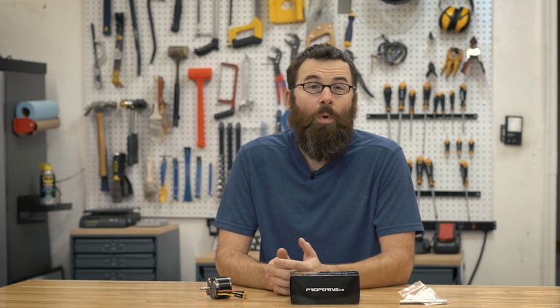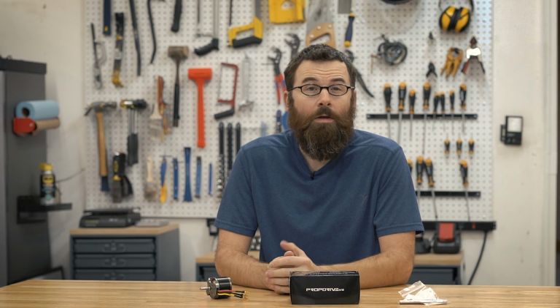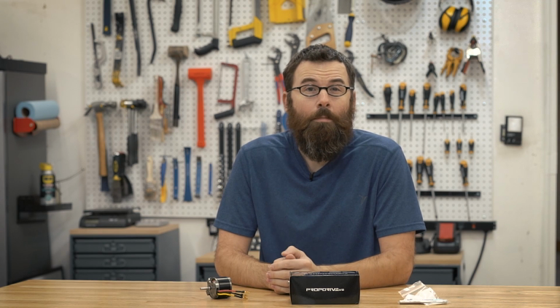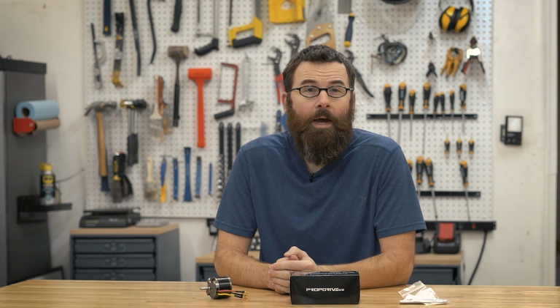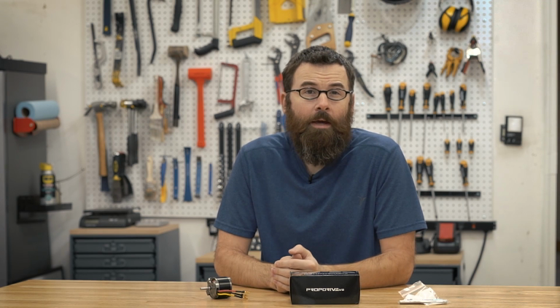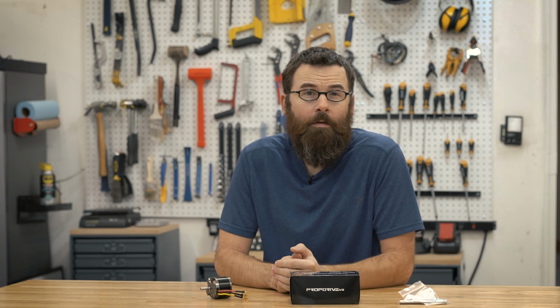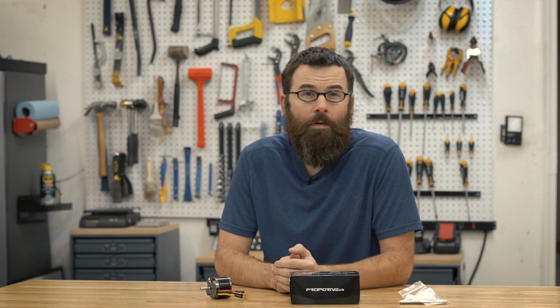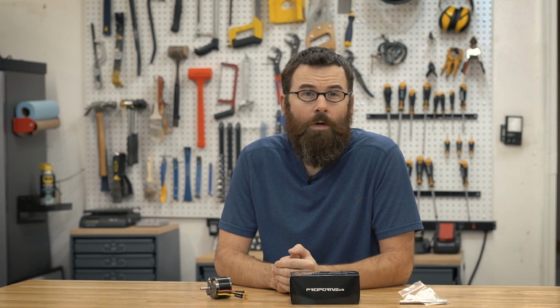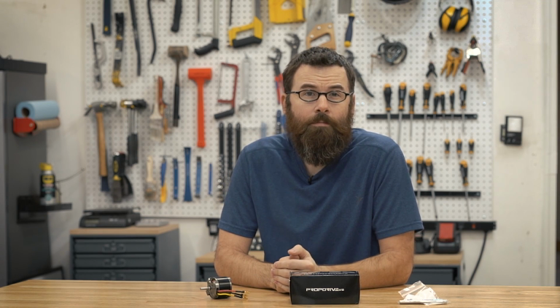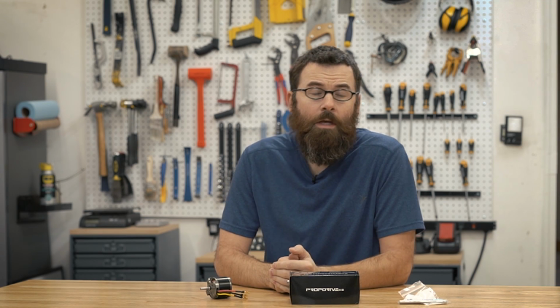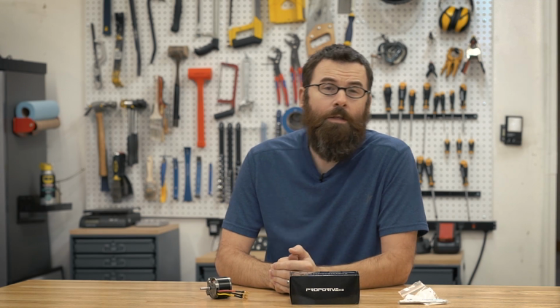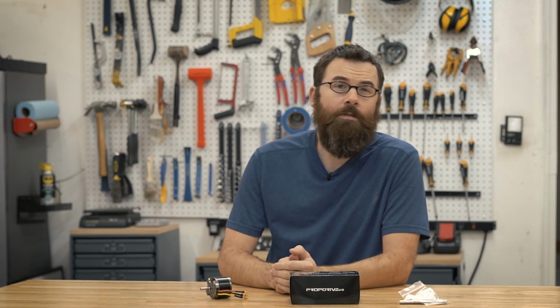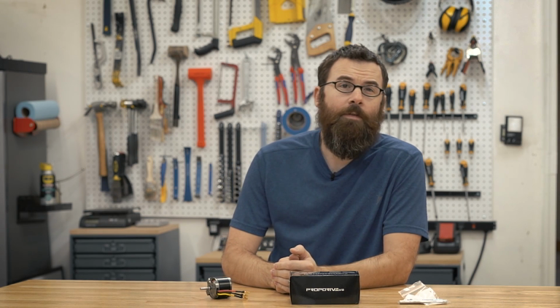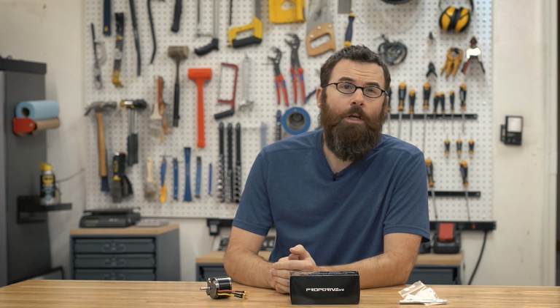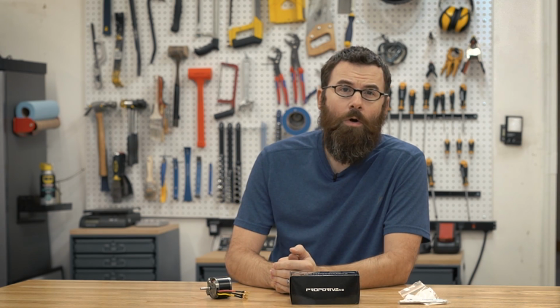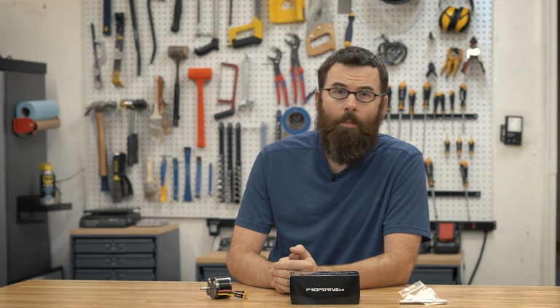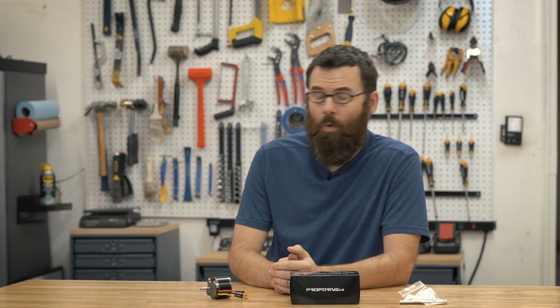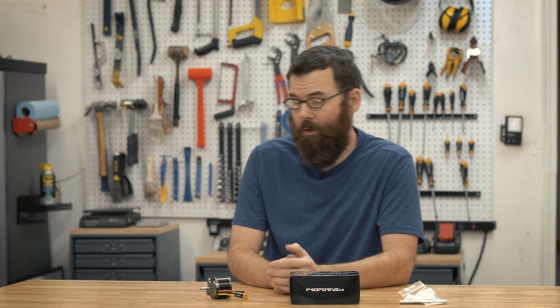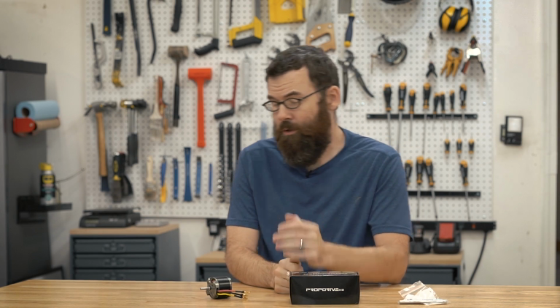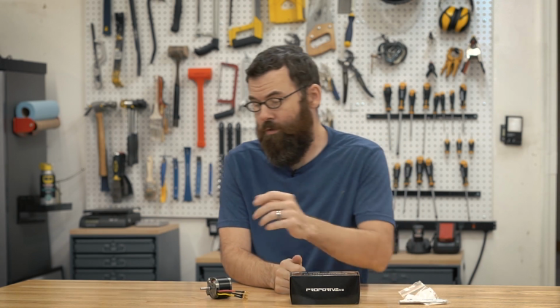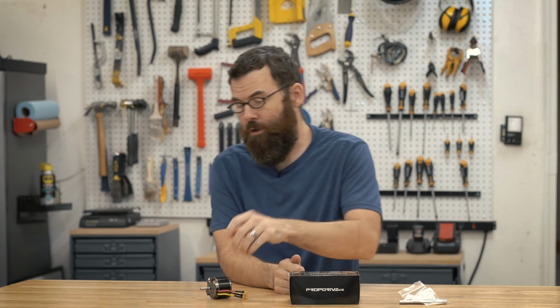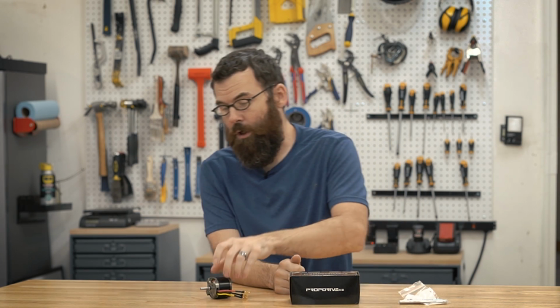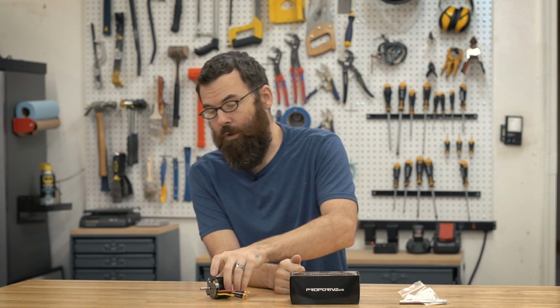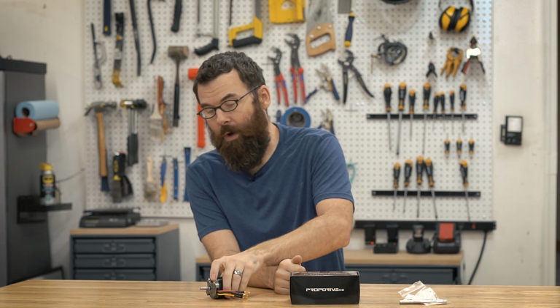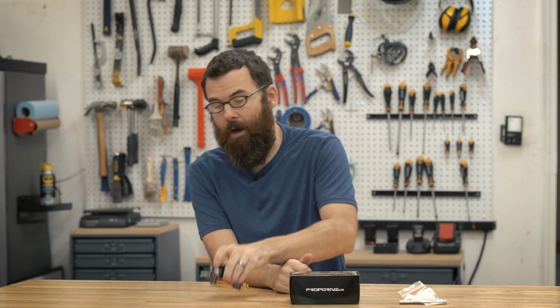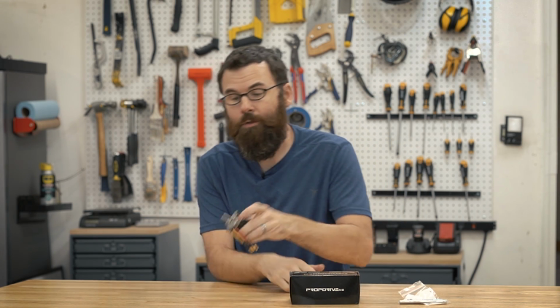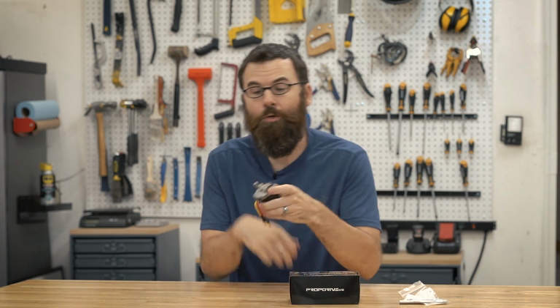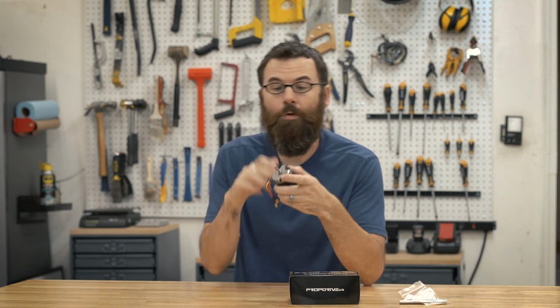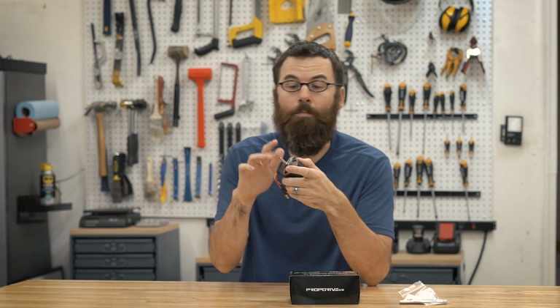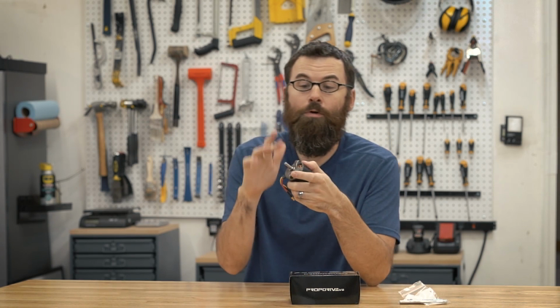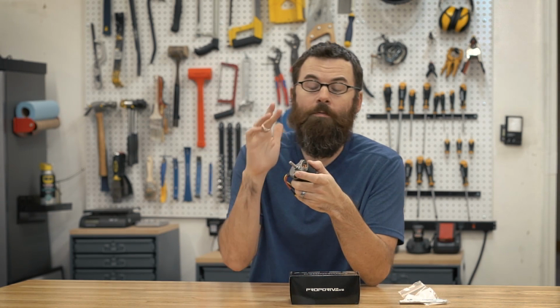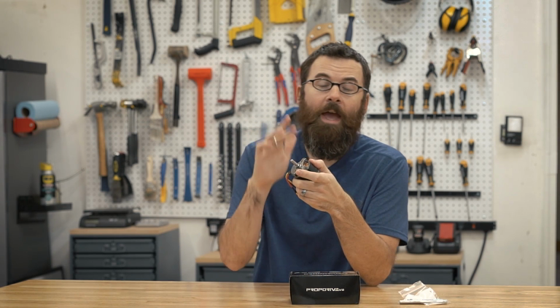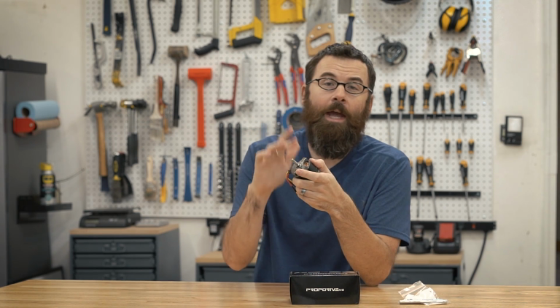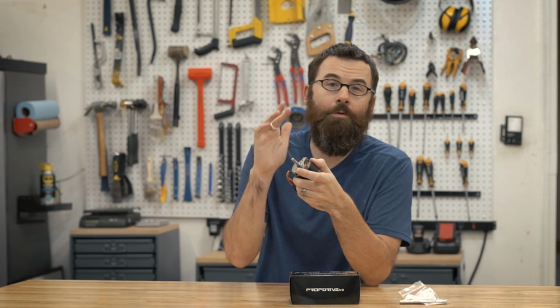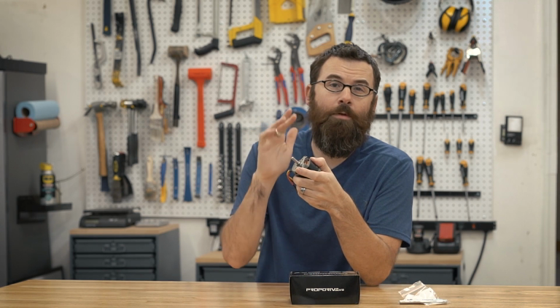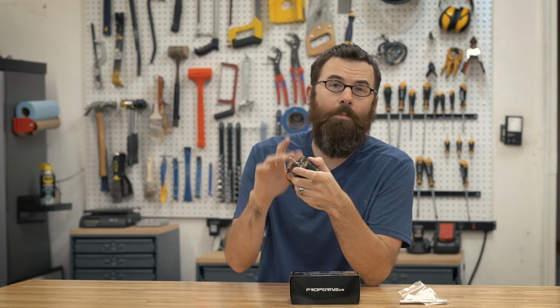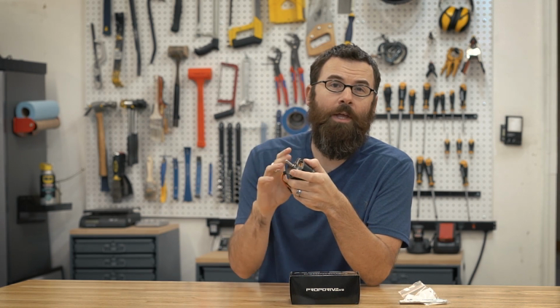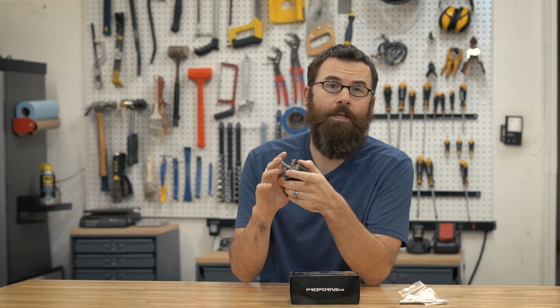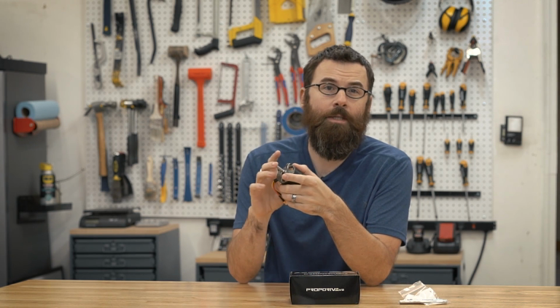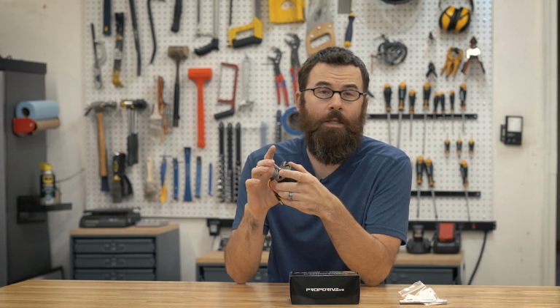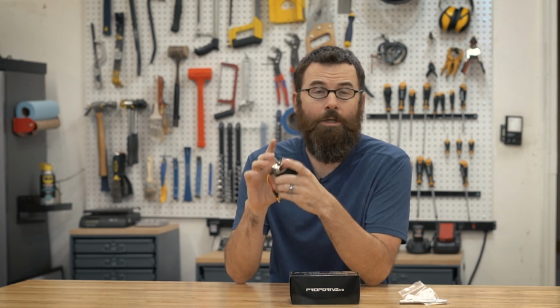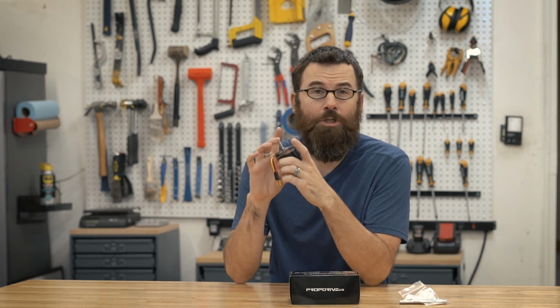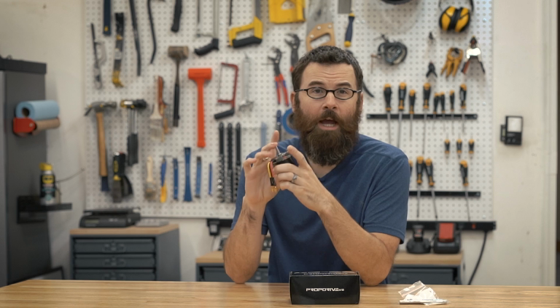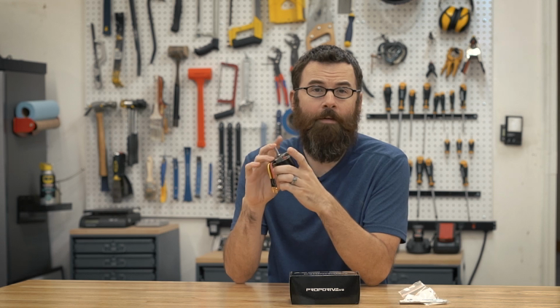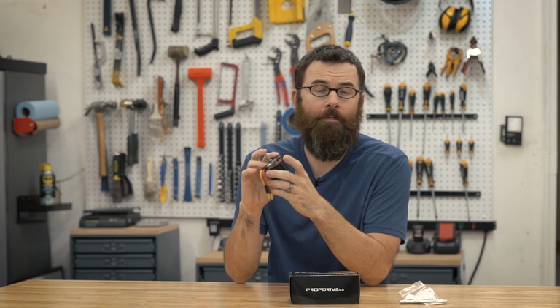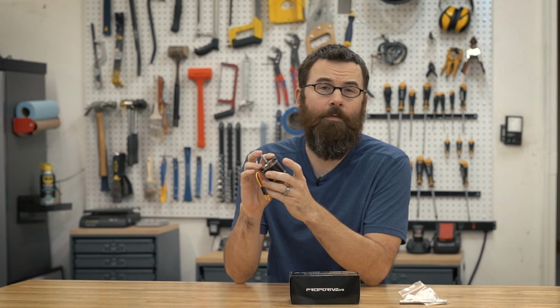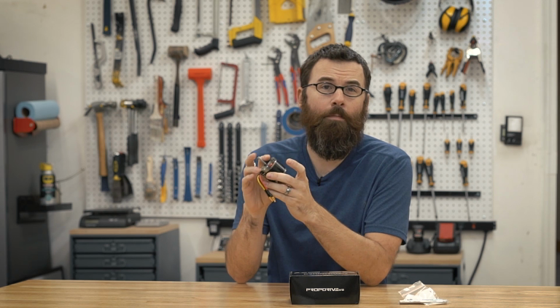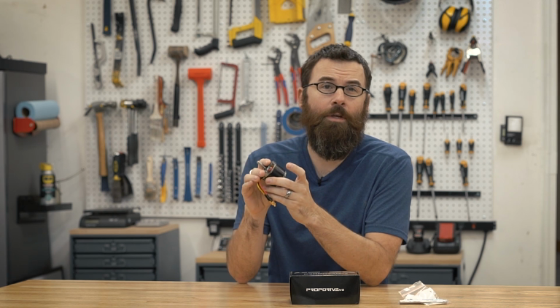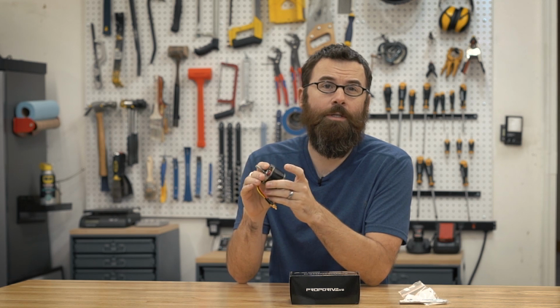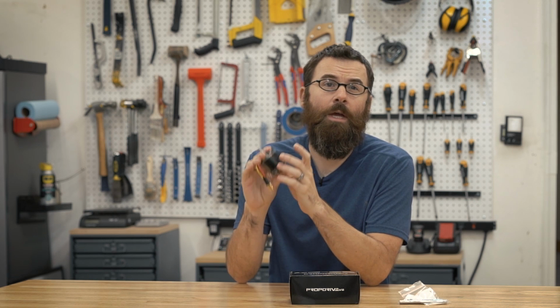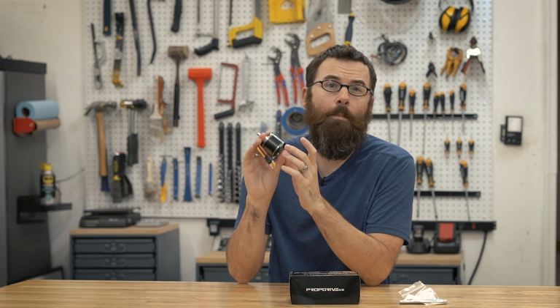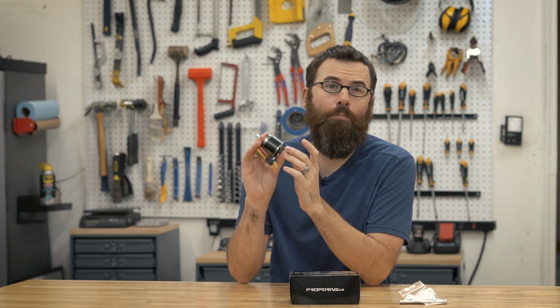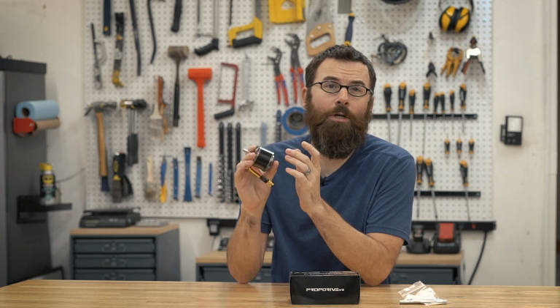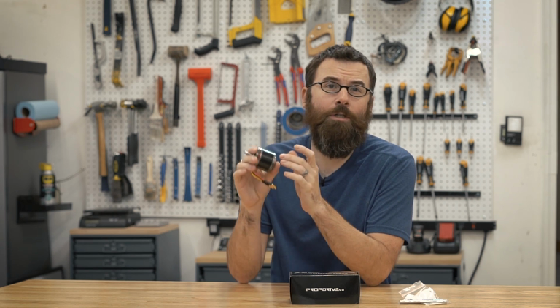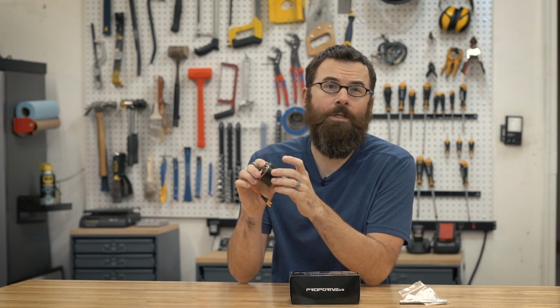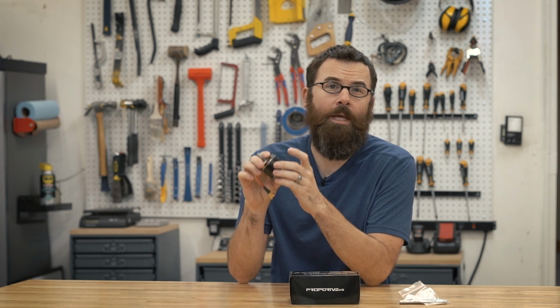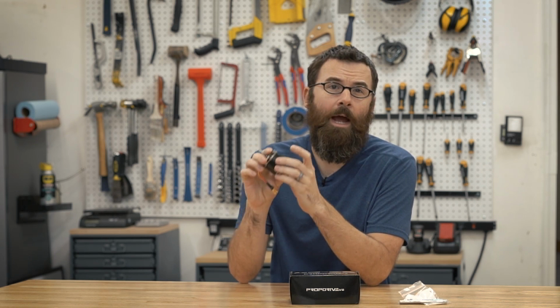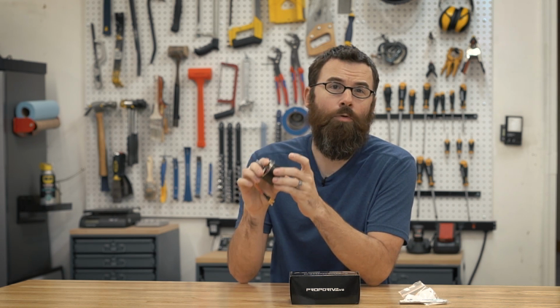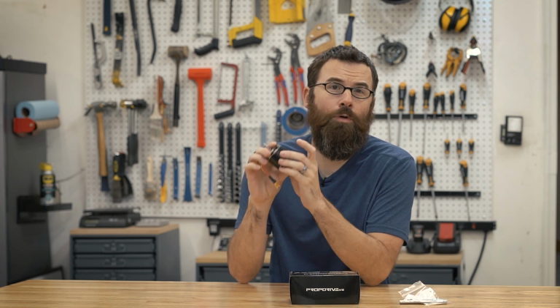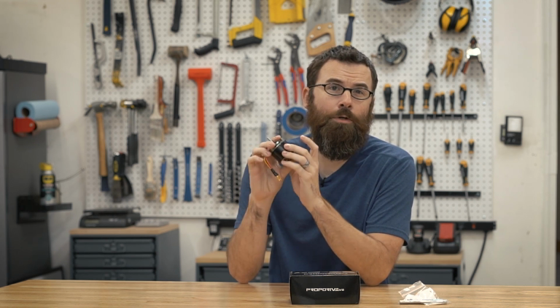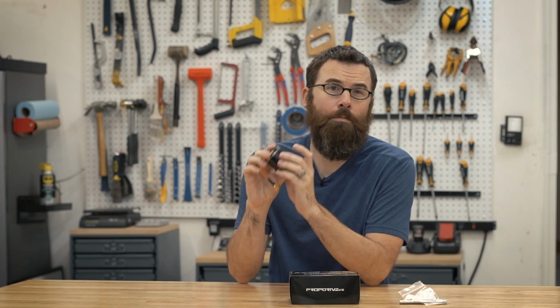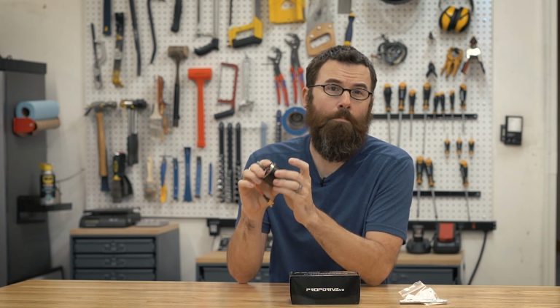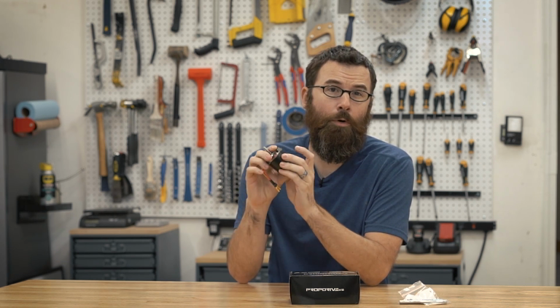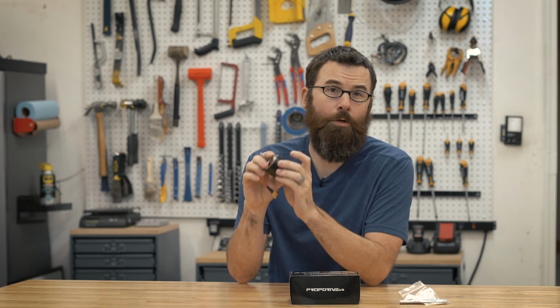Welcome back everyone. In this video, I'm going to show you how to remove and replace the shaft from this brushless OutRunner motor.